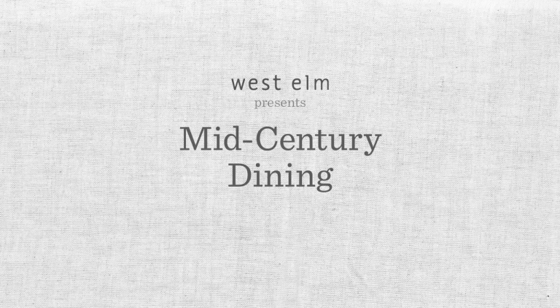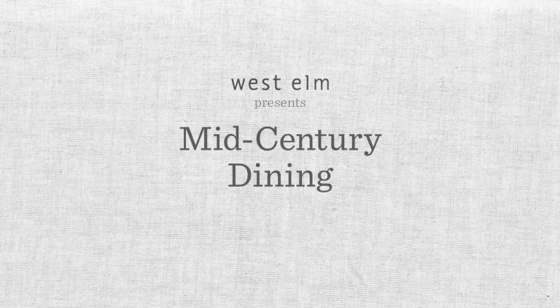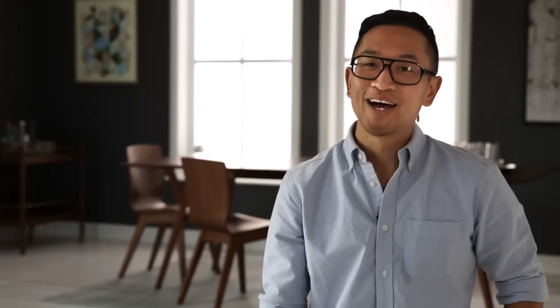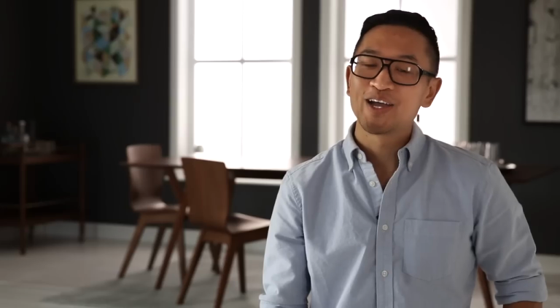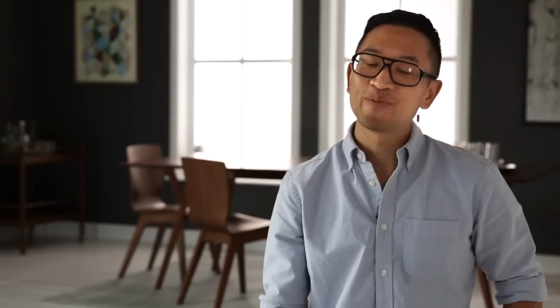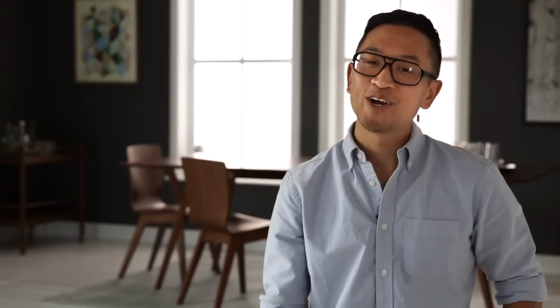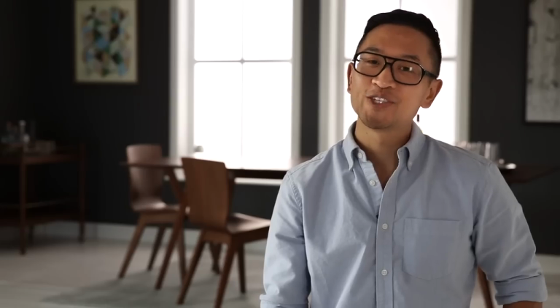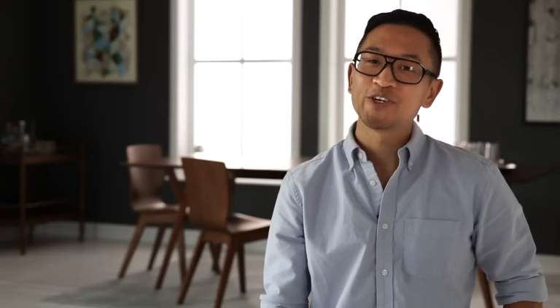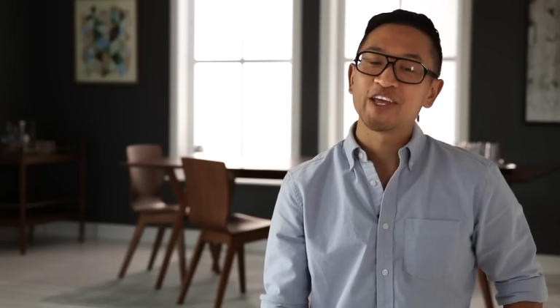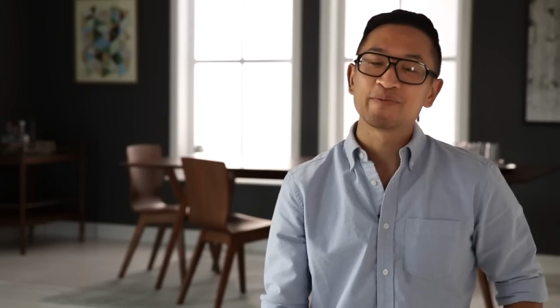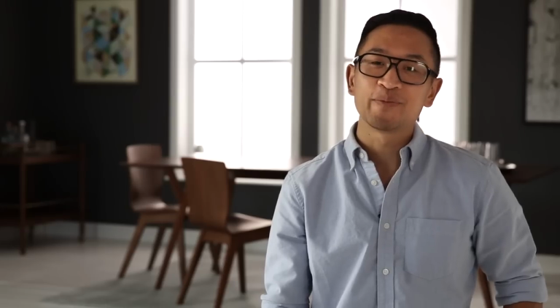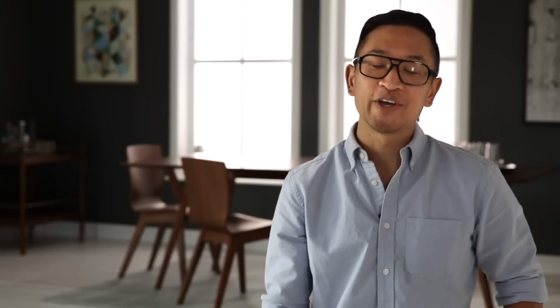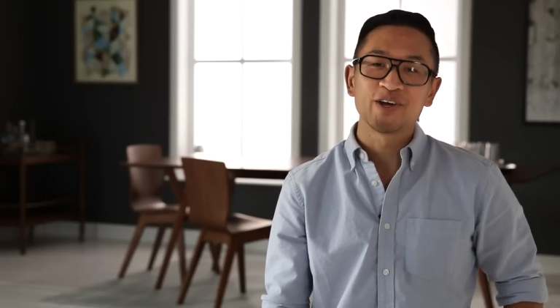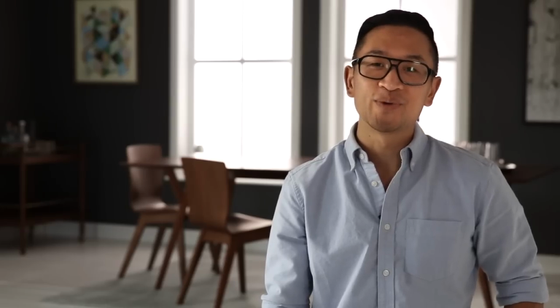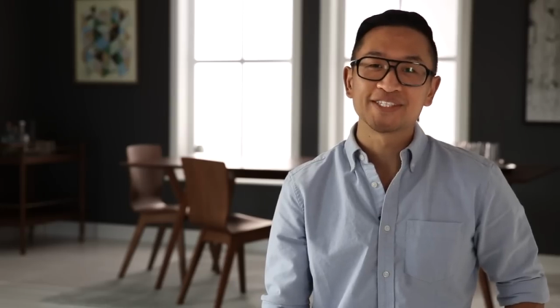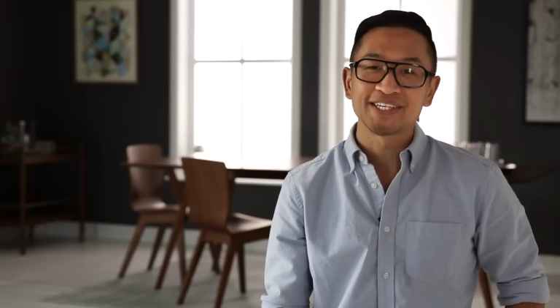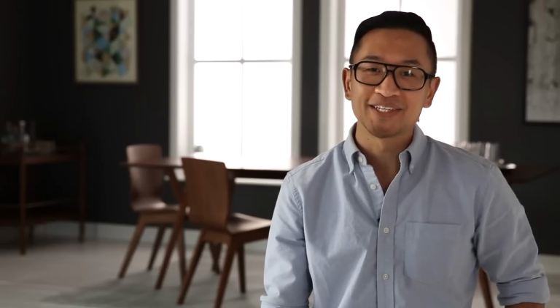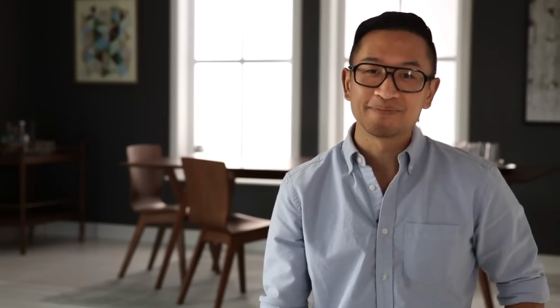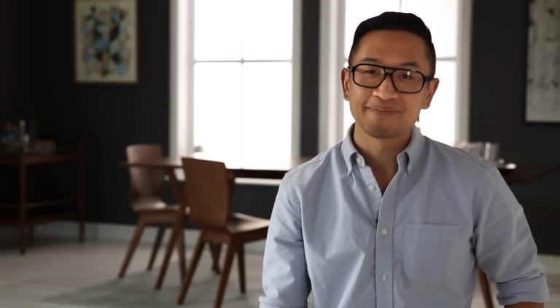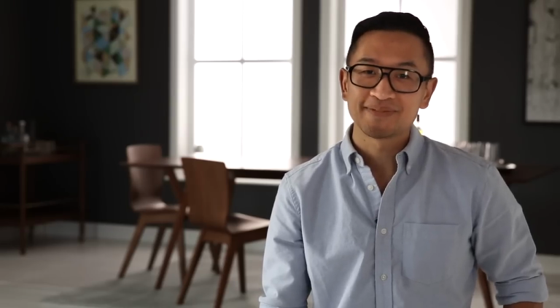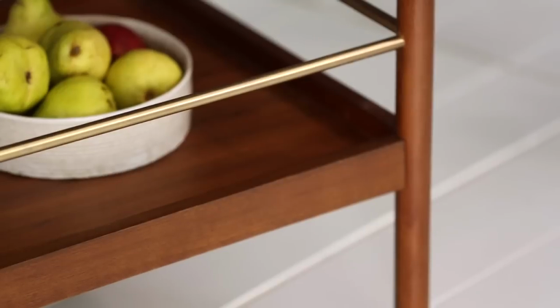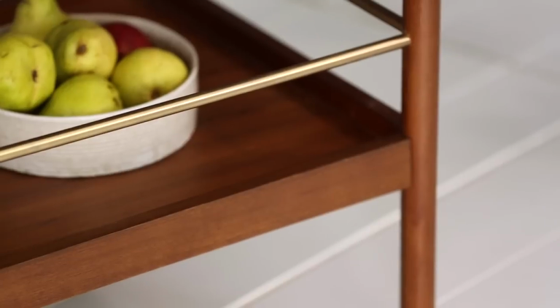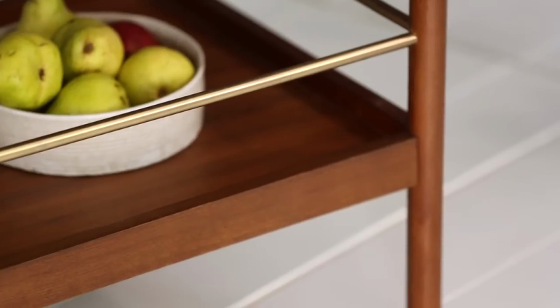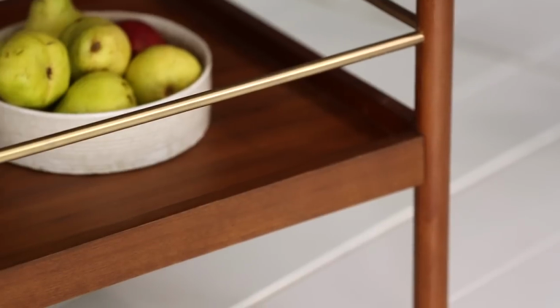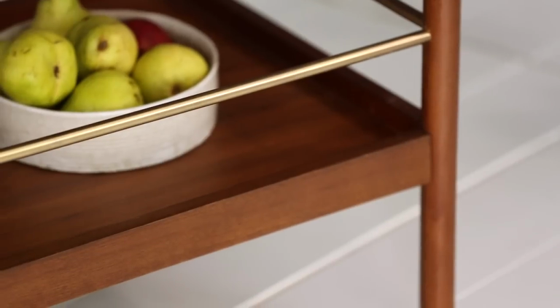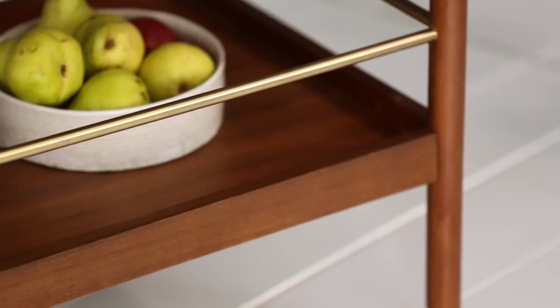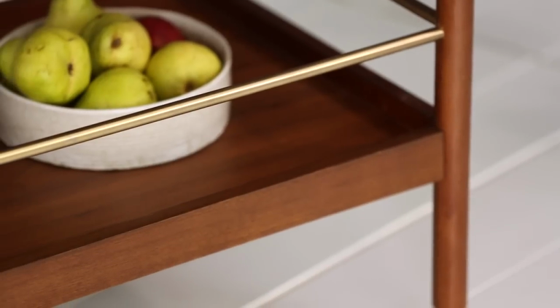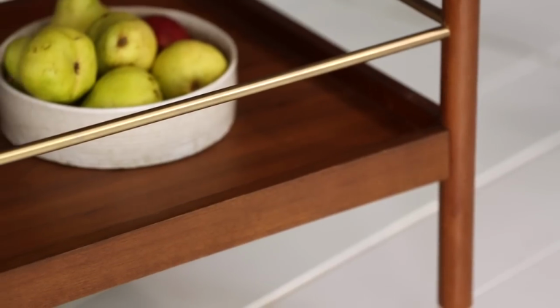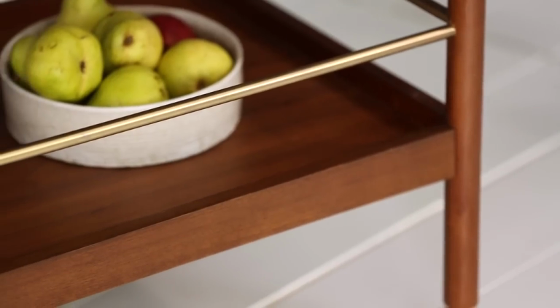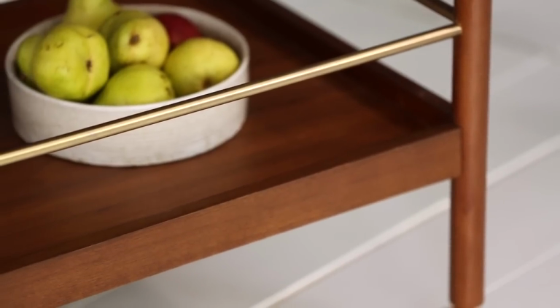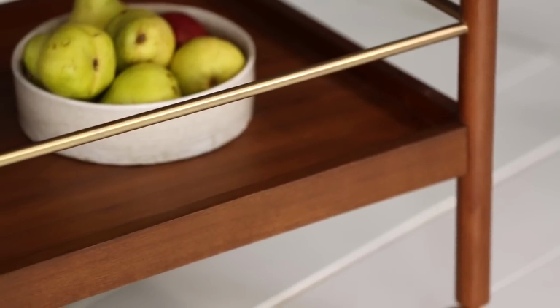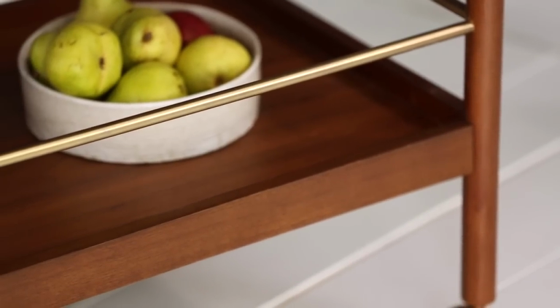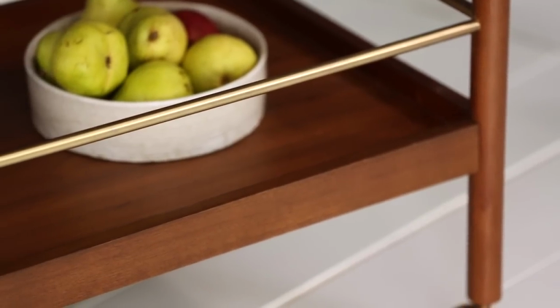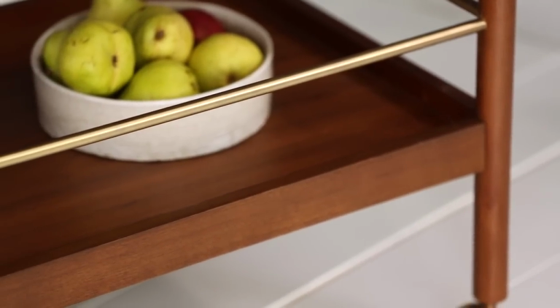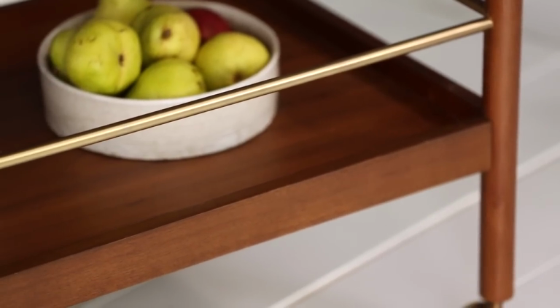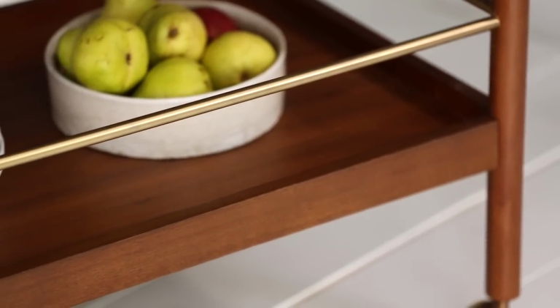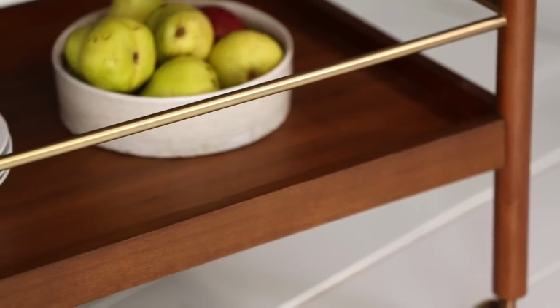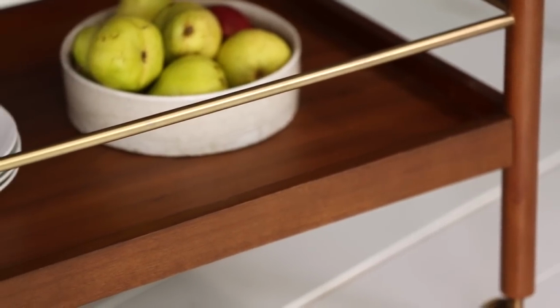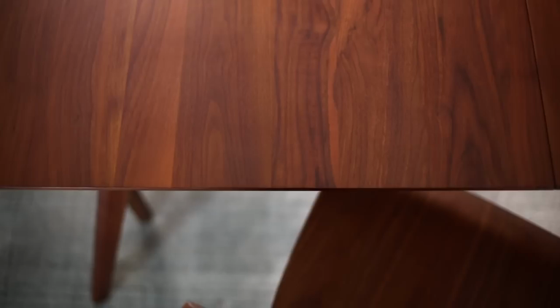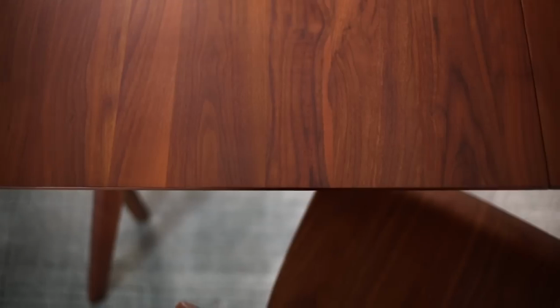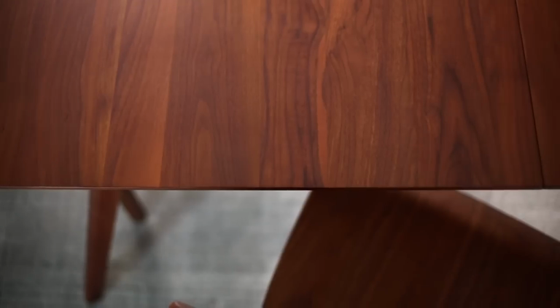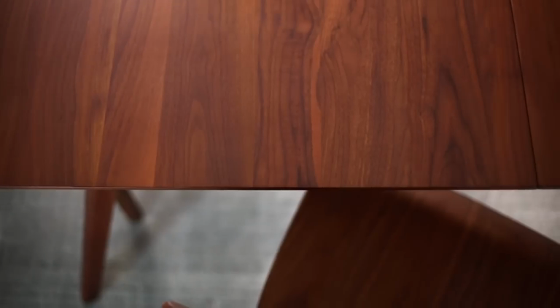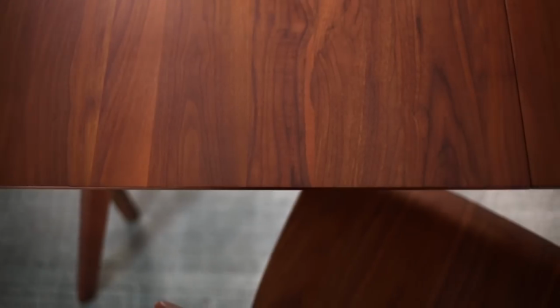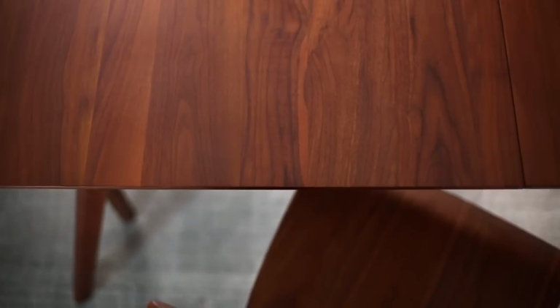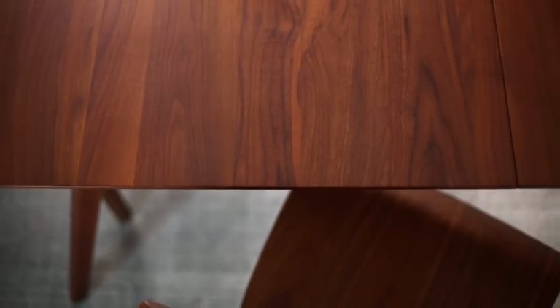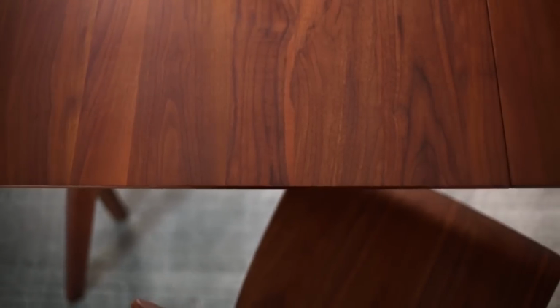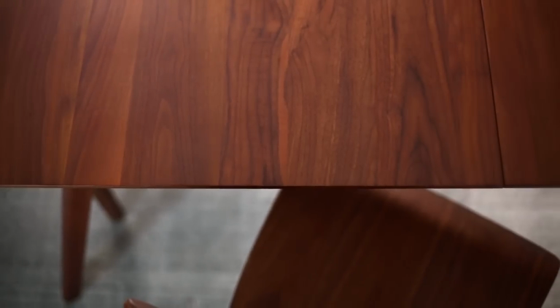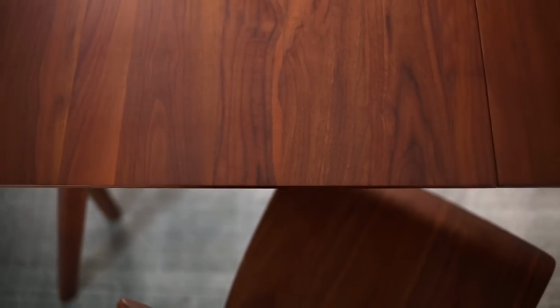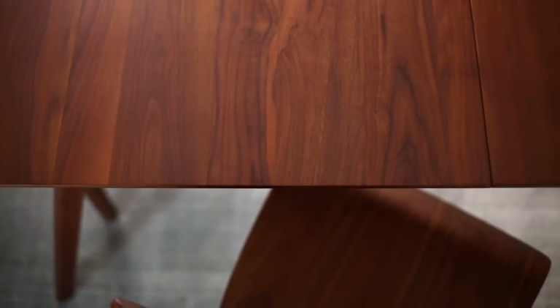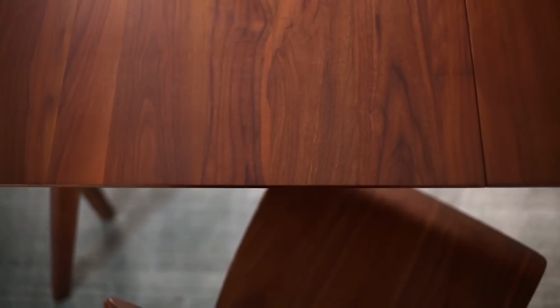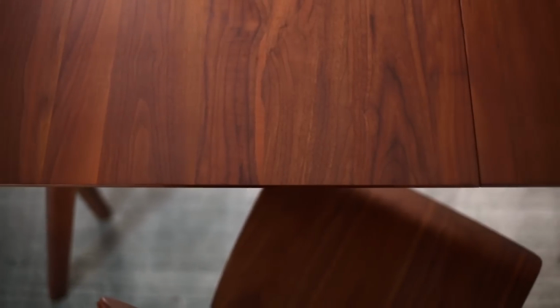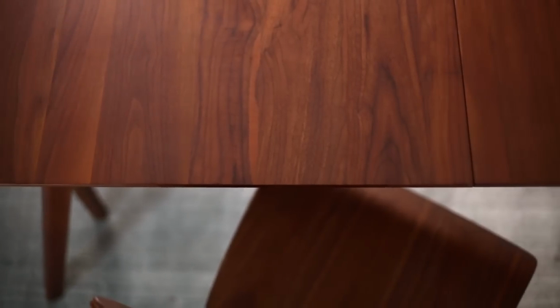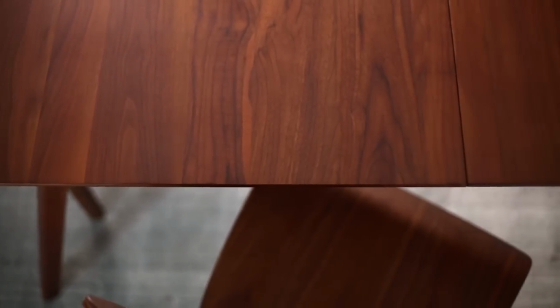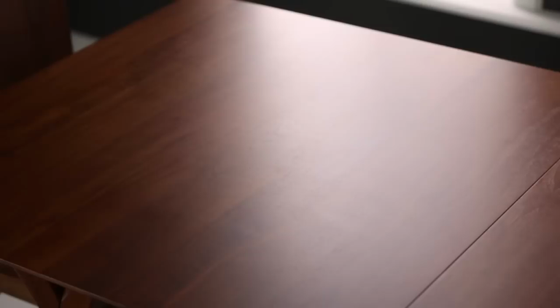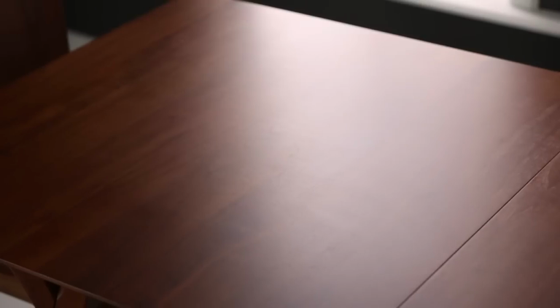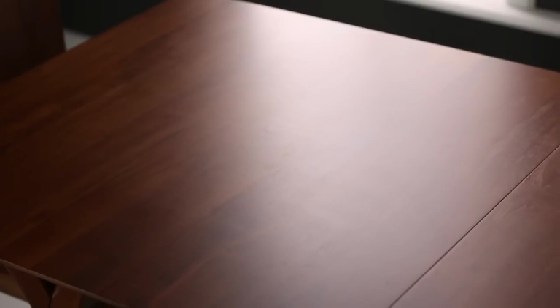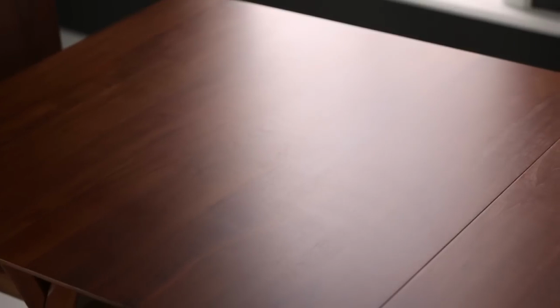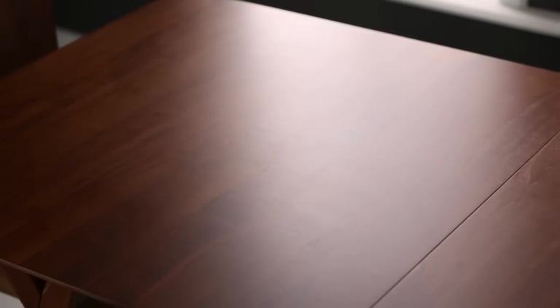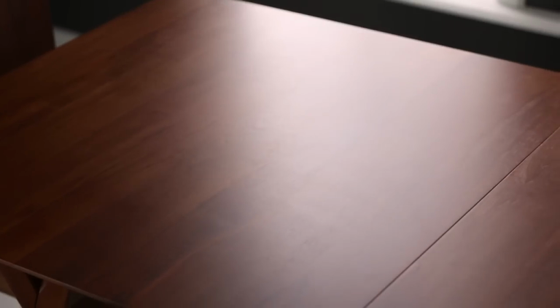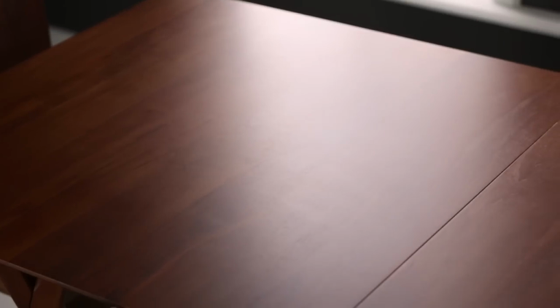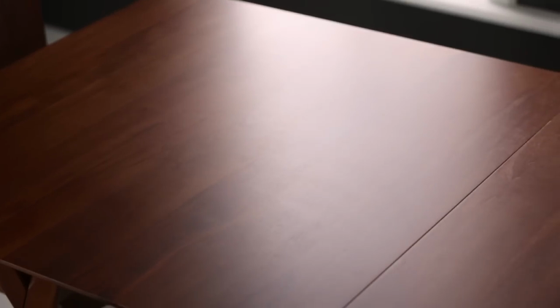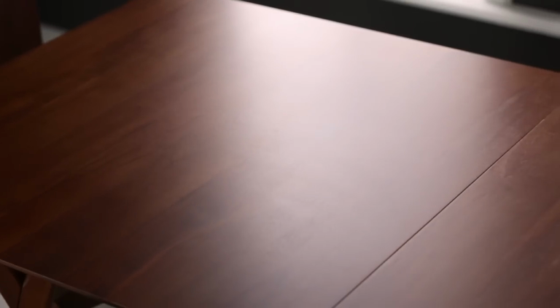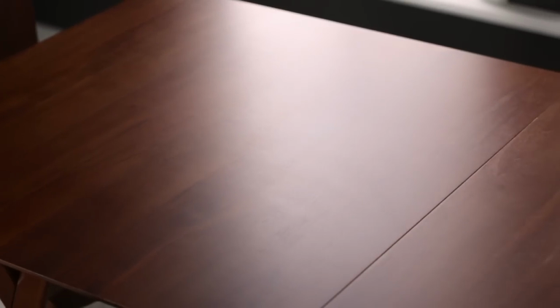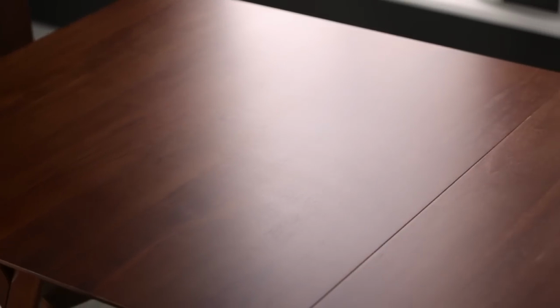Hi, I'm Roger and I'm a buyer at West Elm. We're all about mid-century design because it gives you a laid-back look yet still feels pulled together.